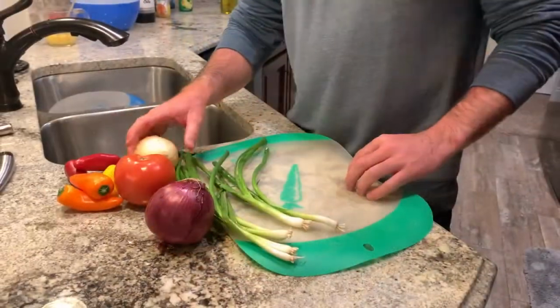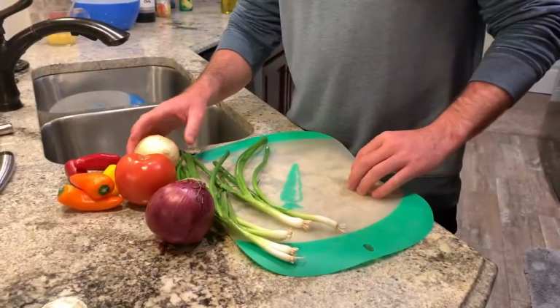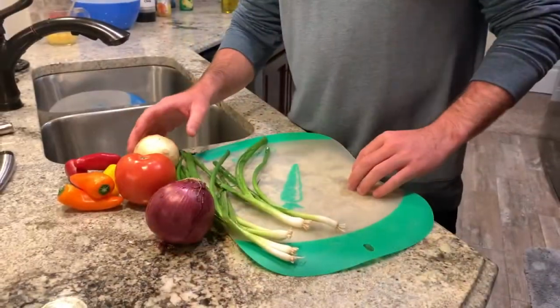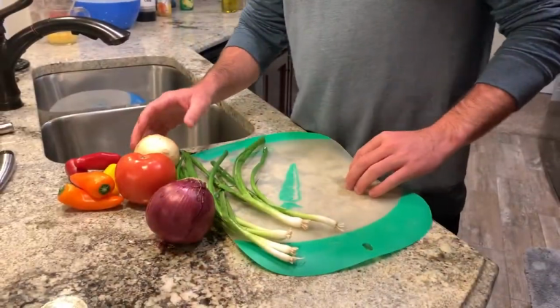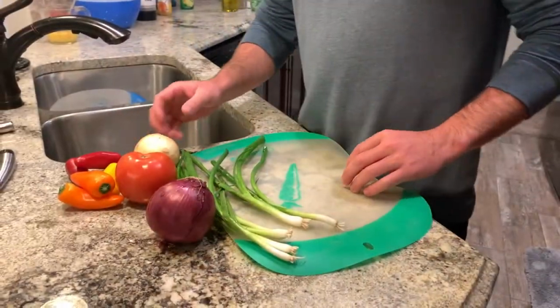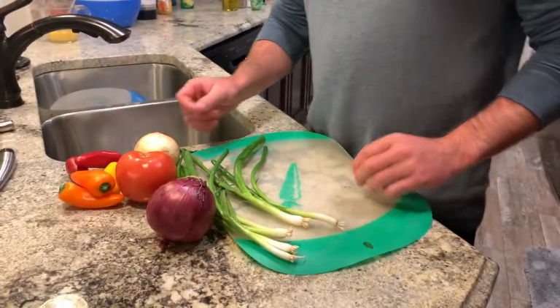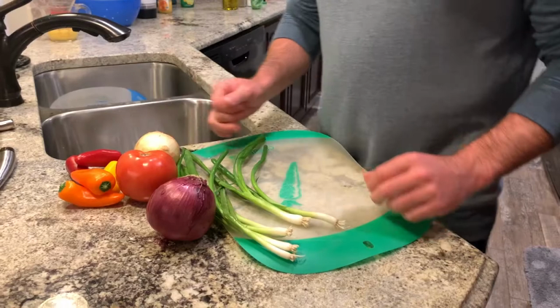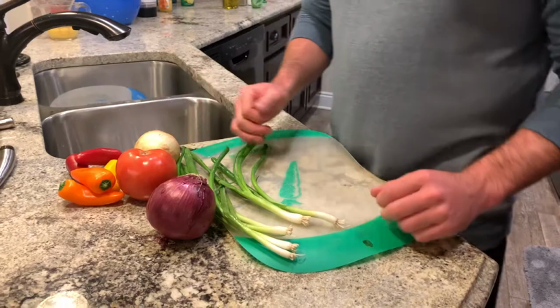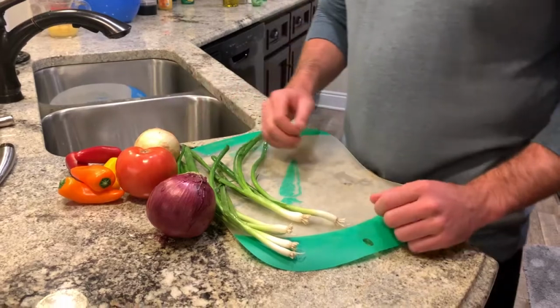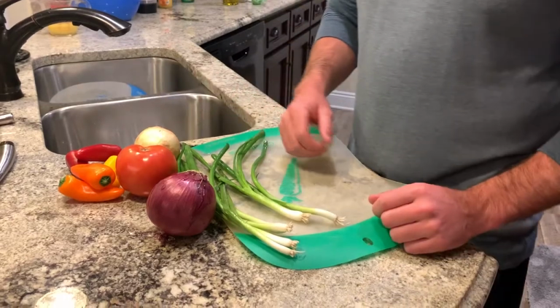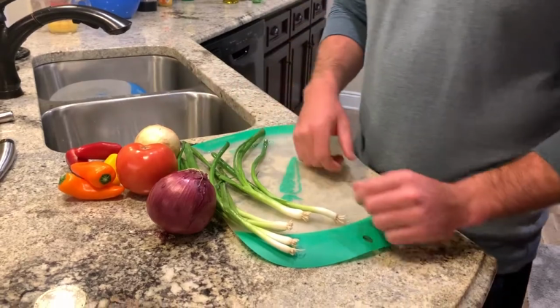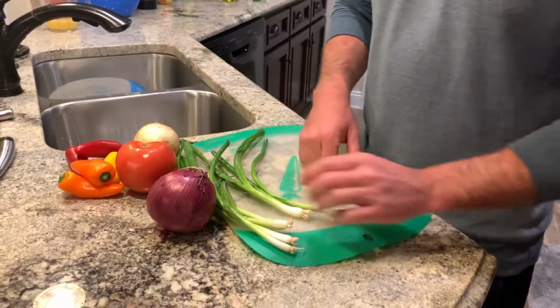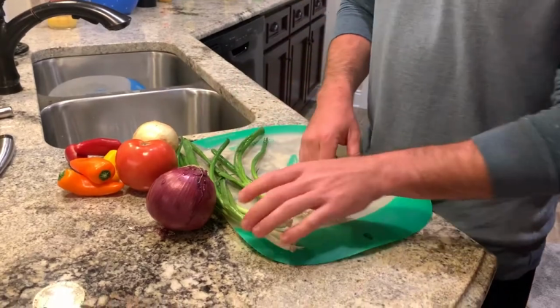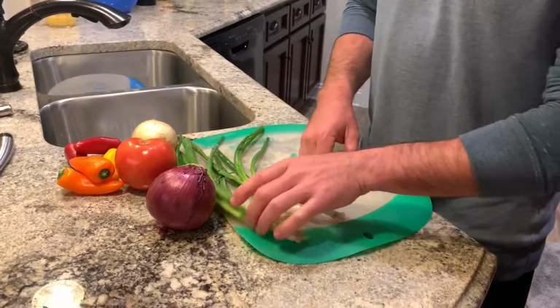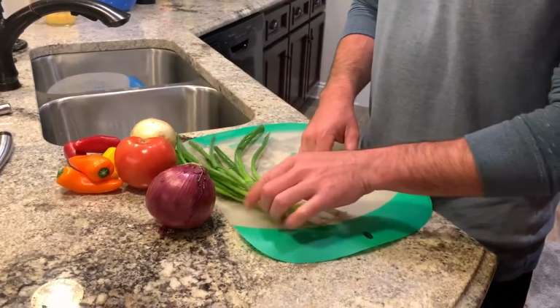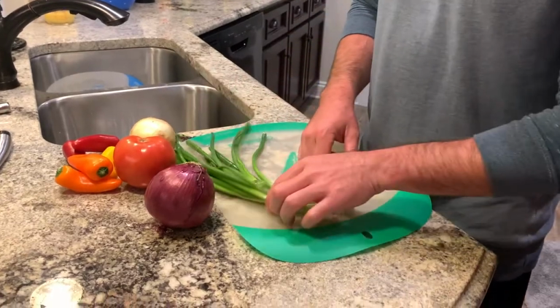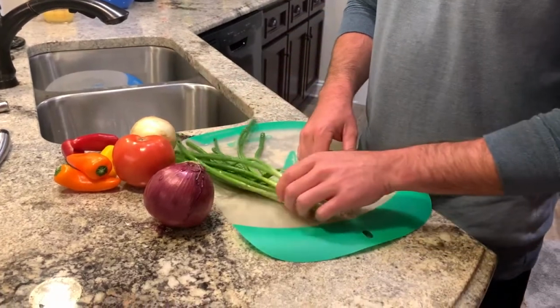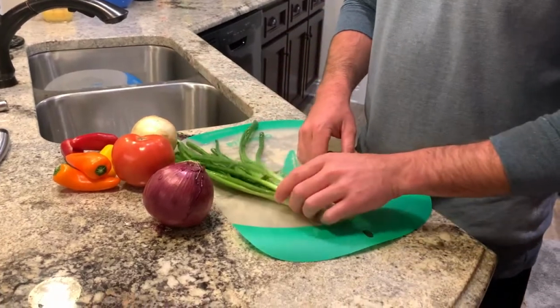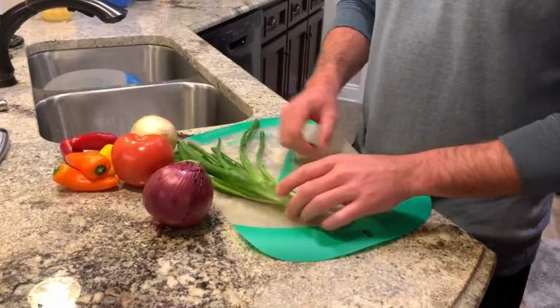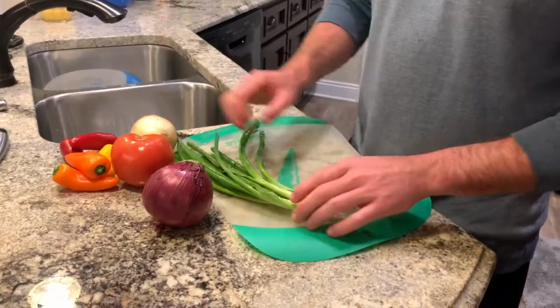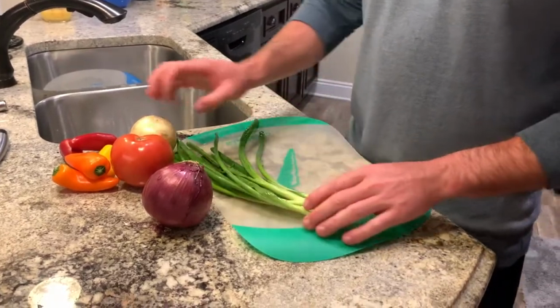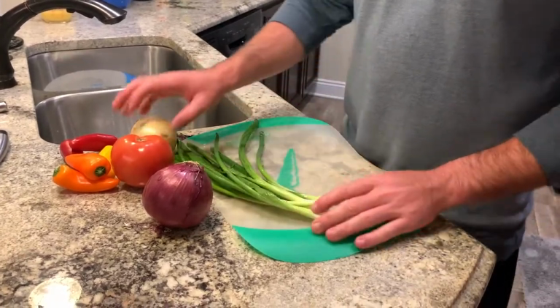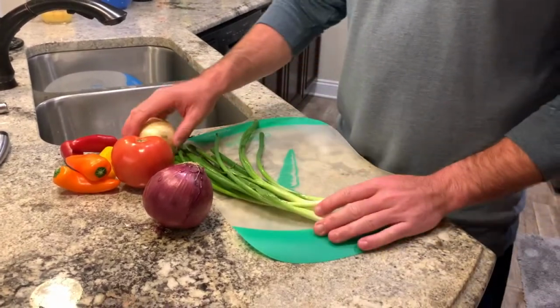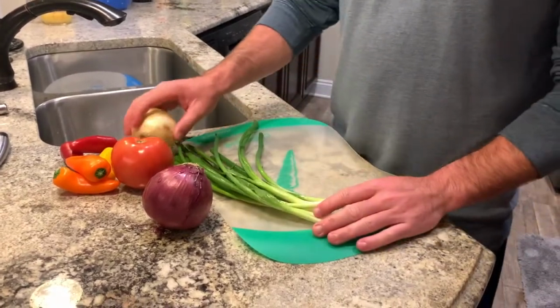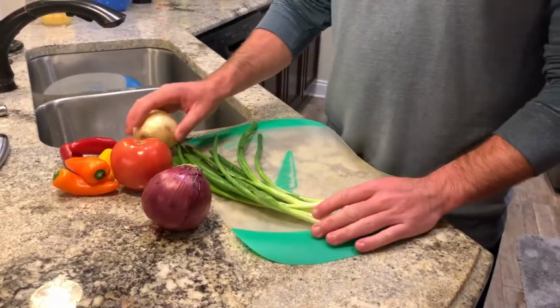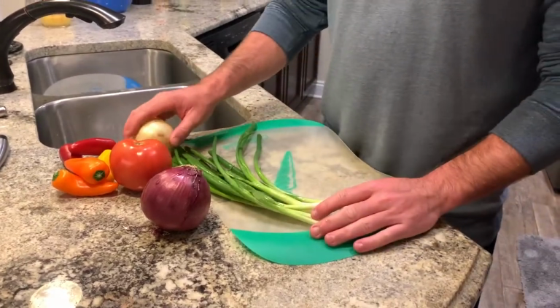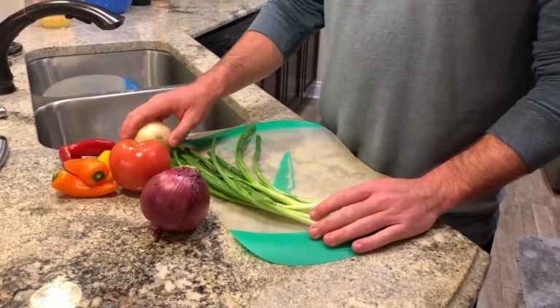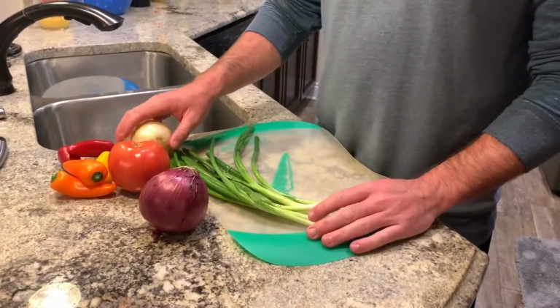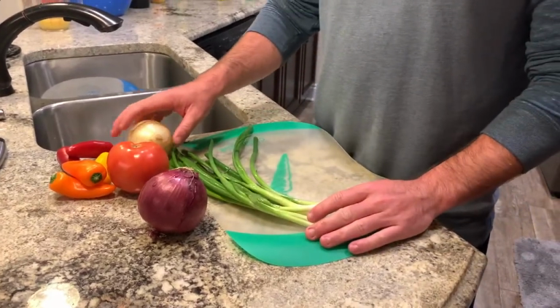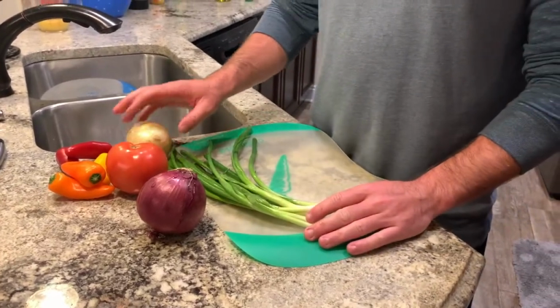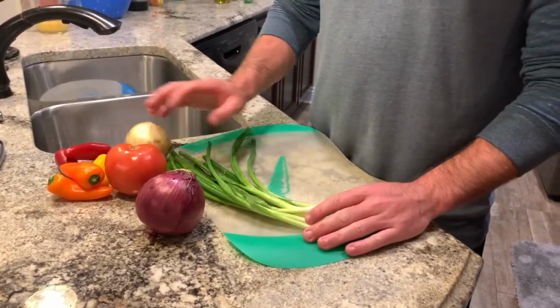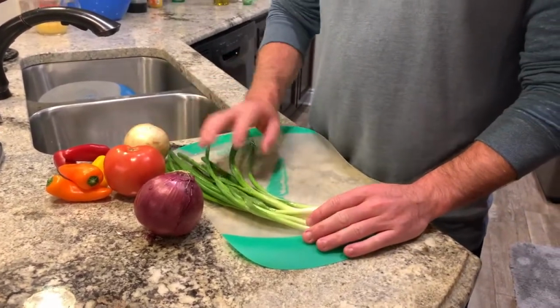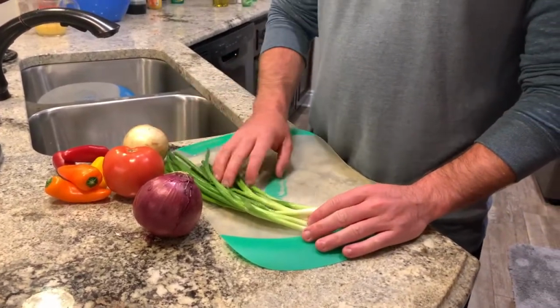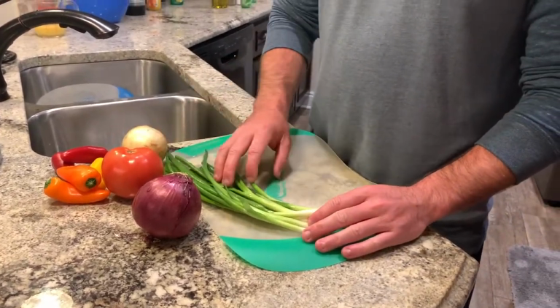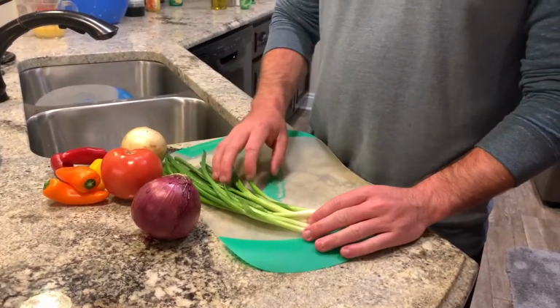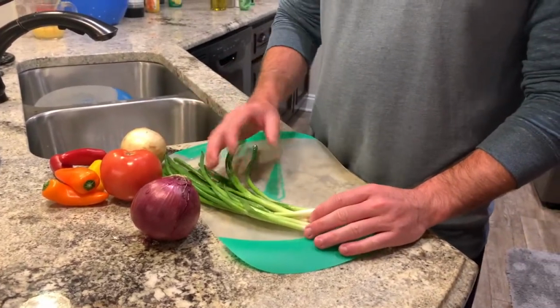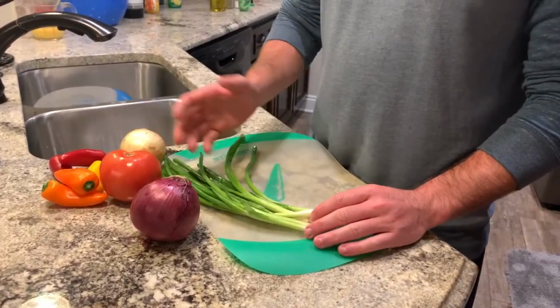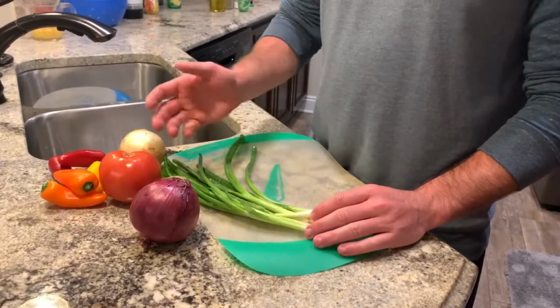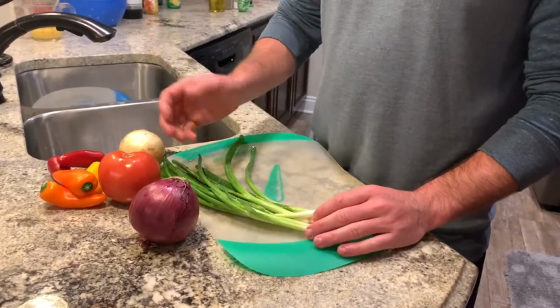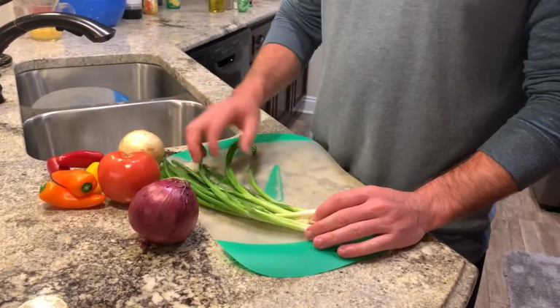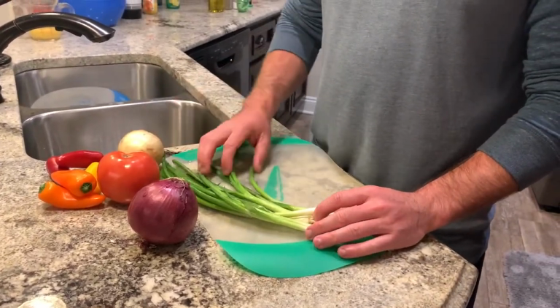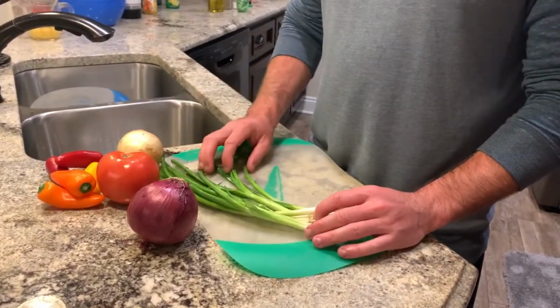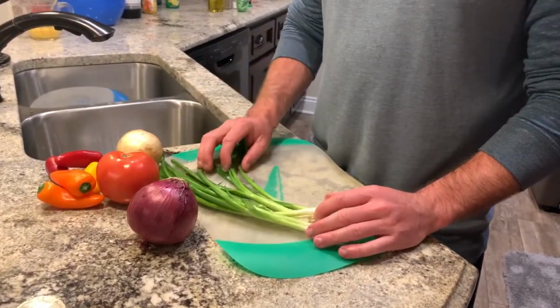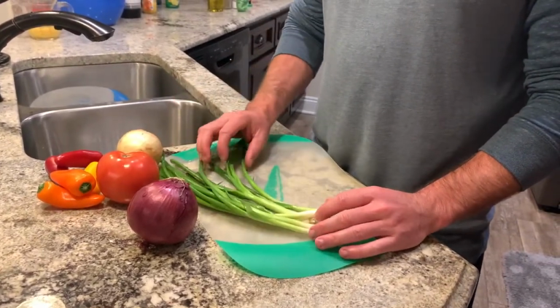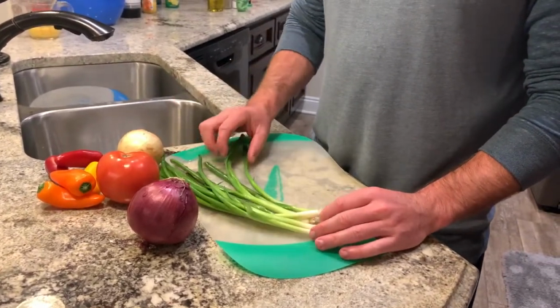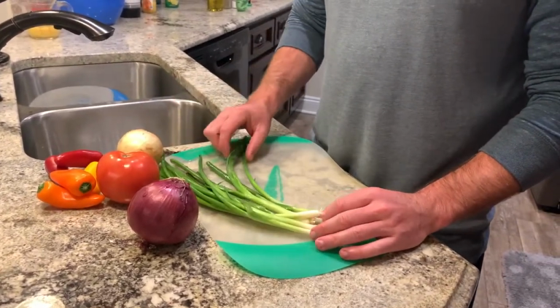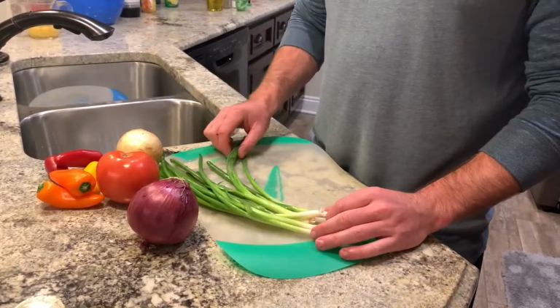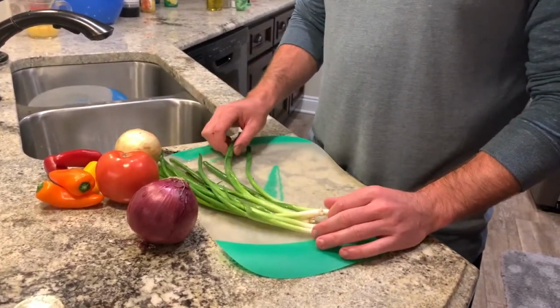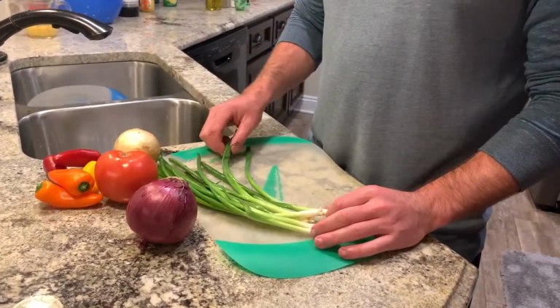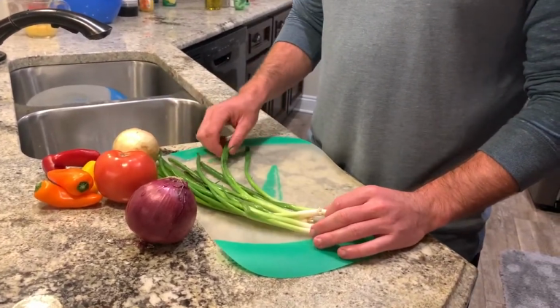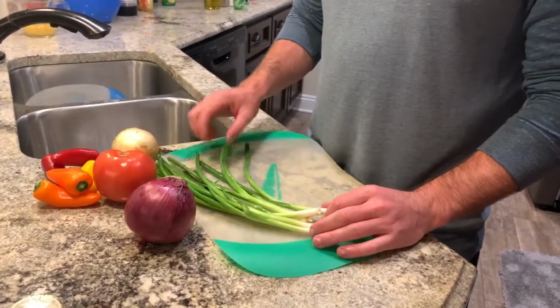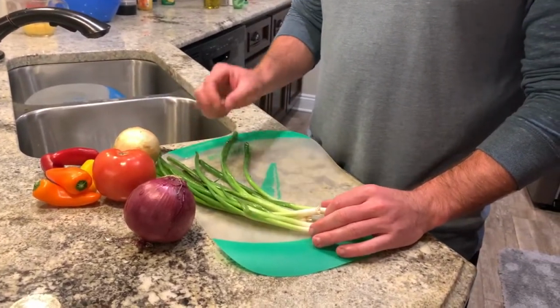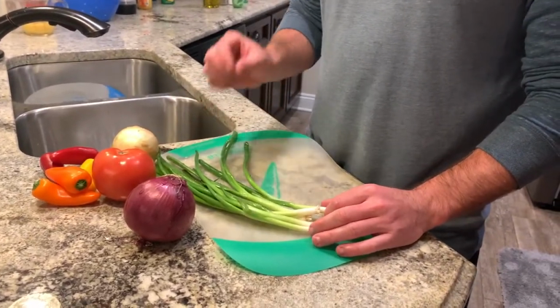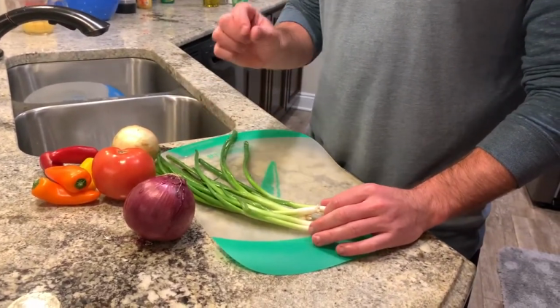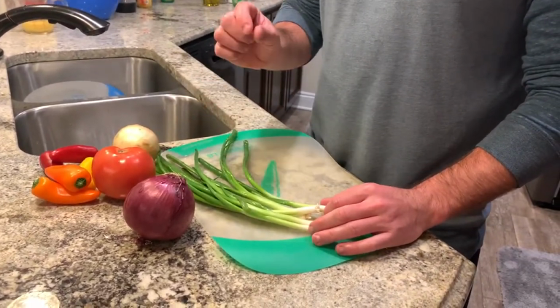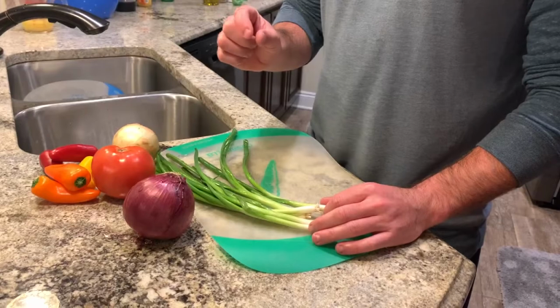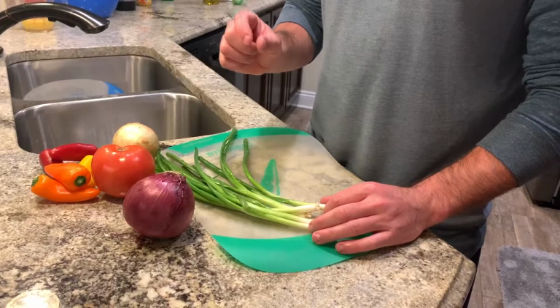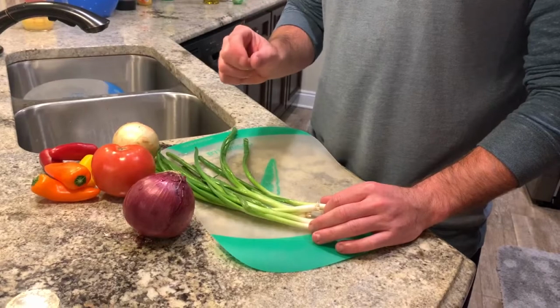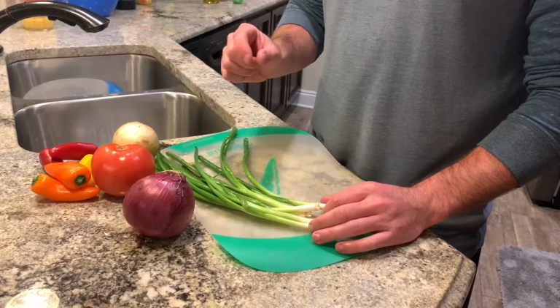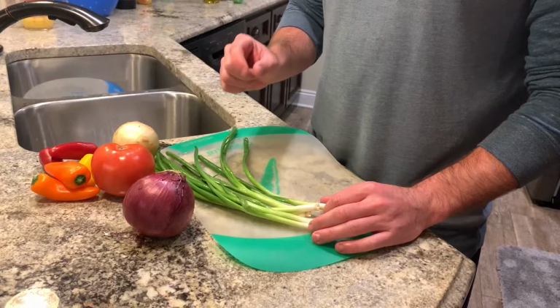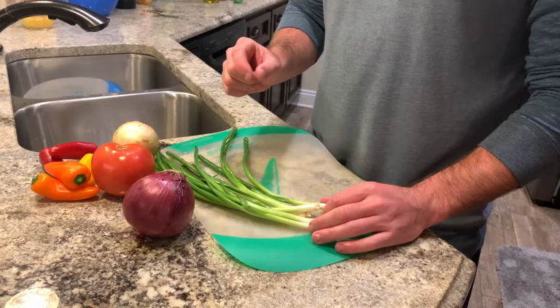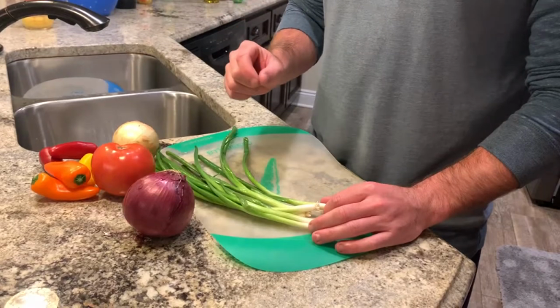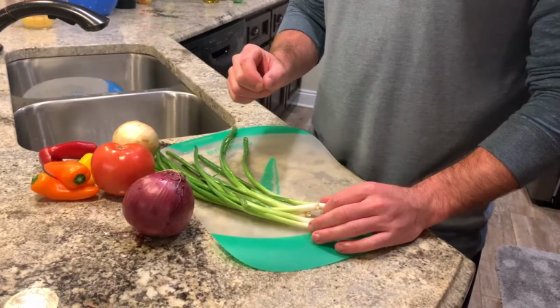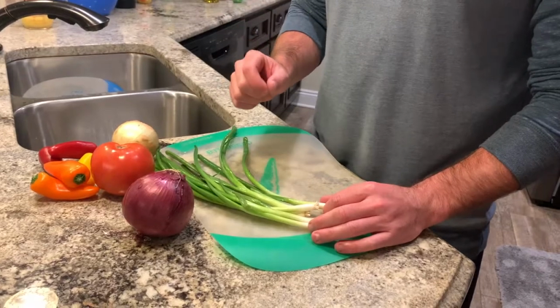Okay, so the next step — we're going to start cutting up all the vegetables. Same principle as with the fish: you're going to cut everything into really small pieces.